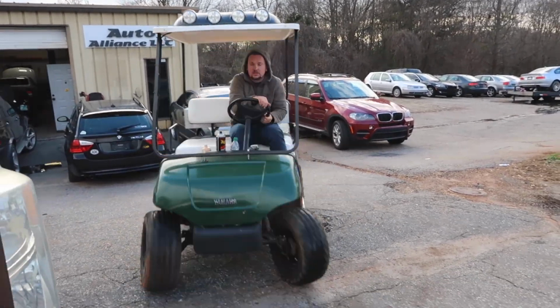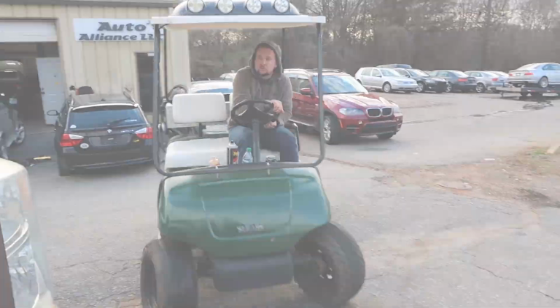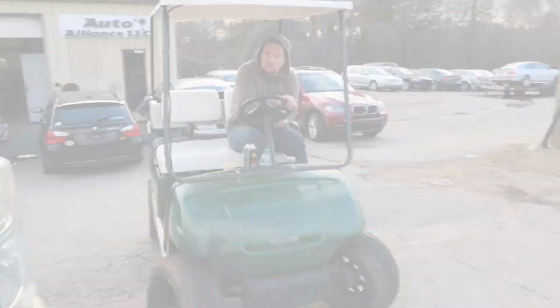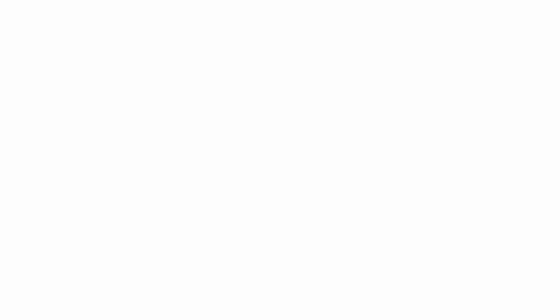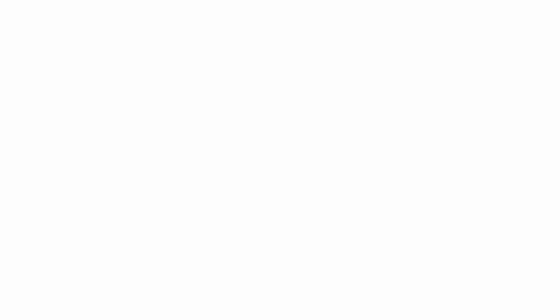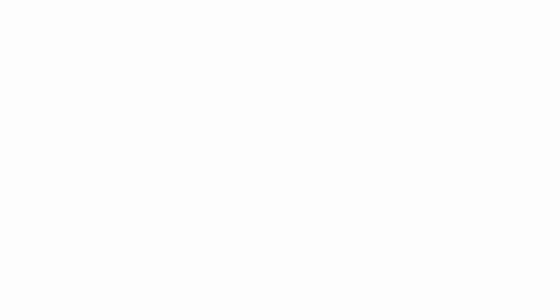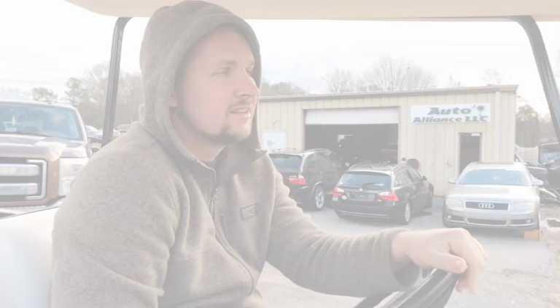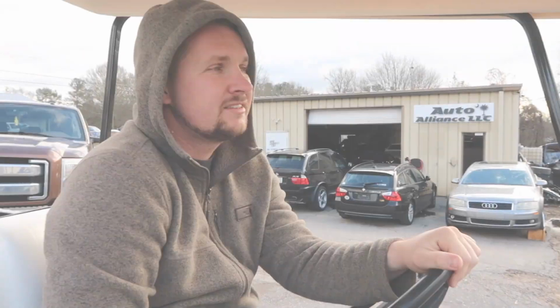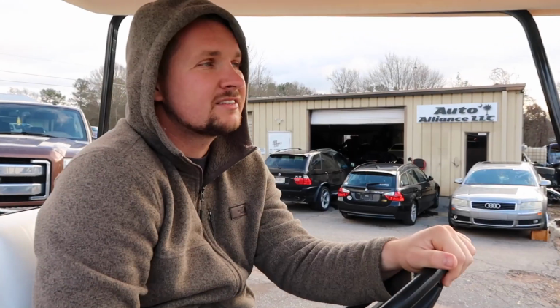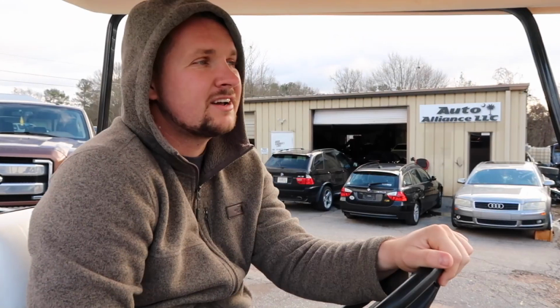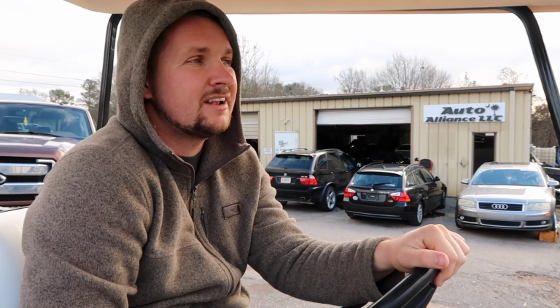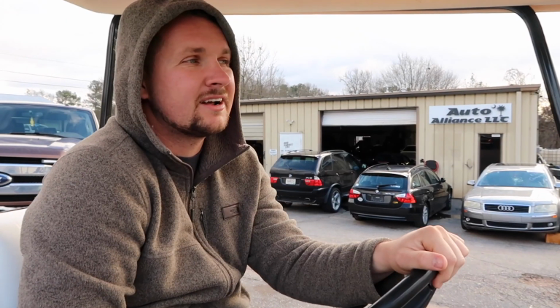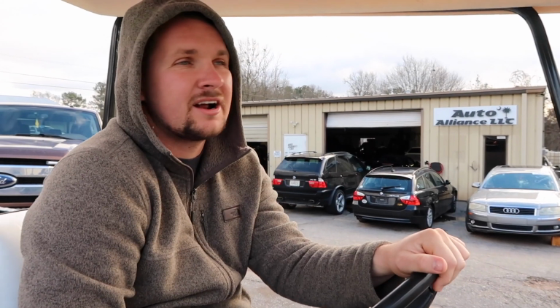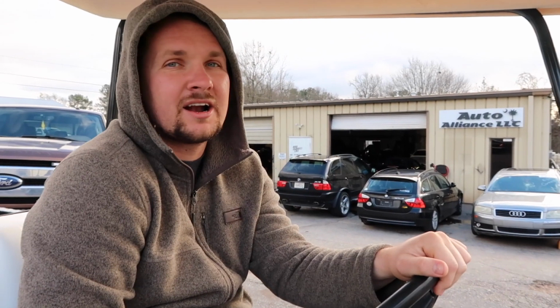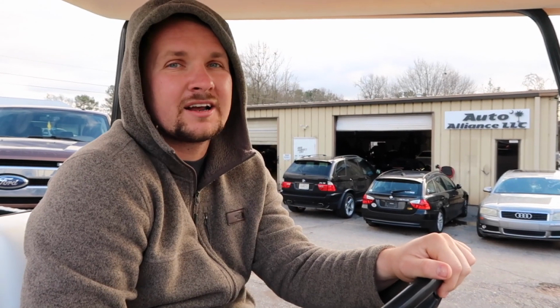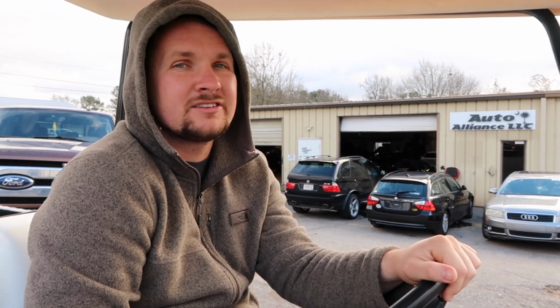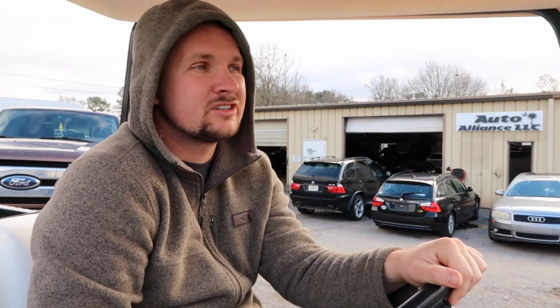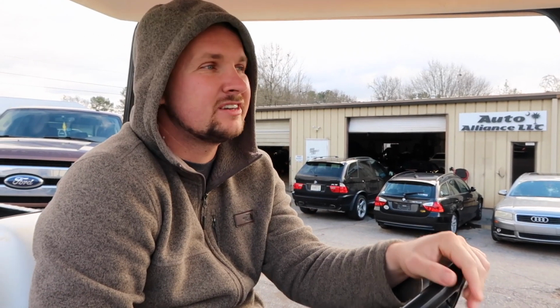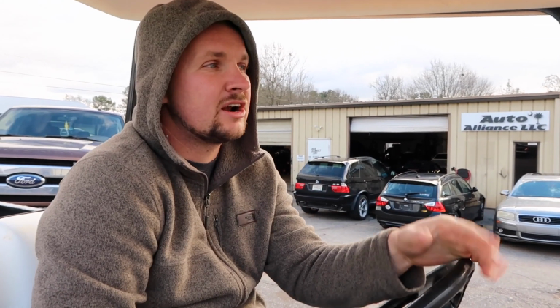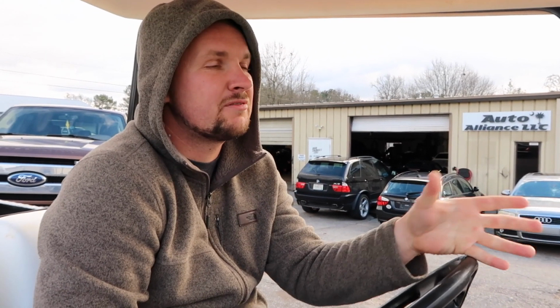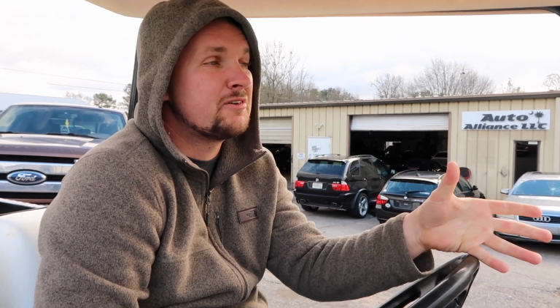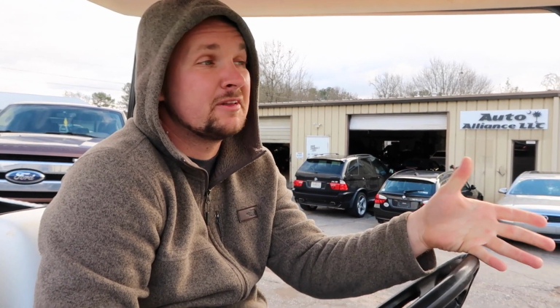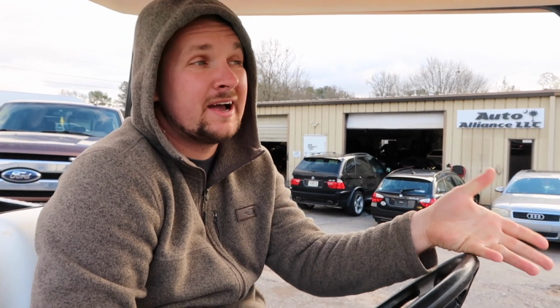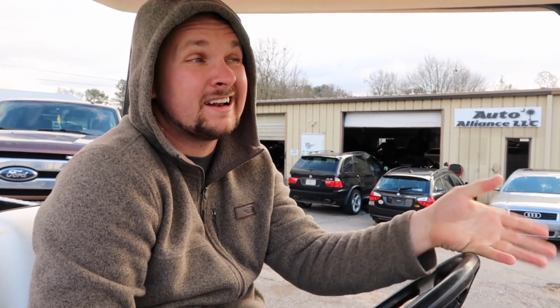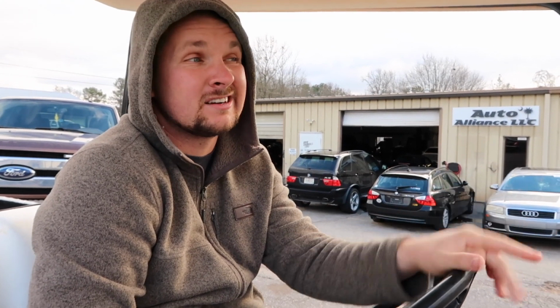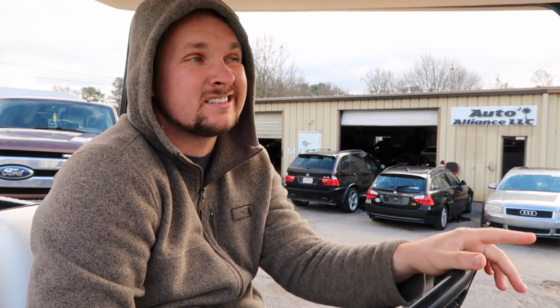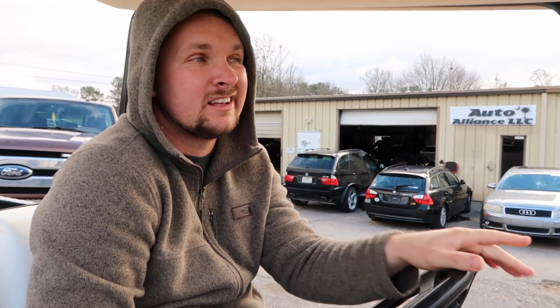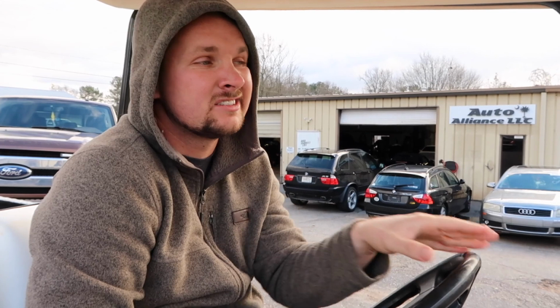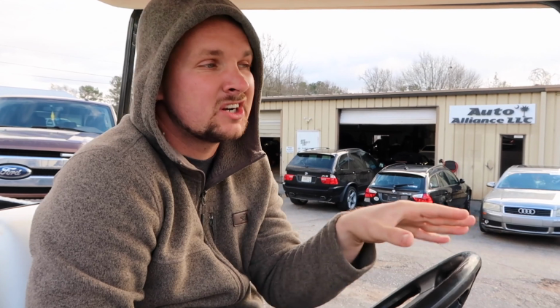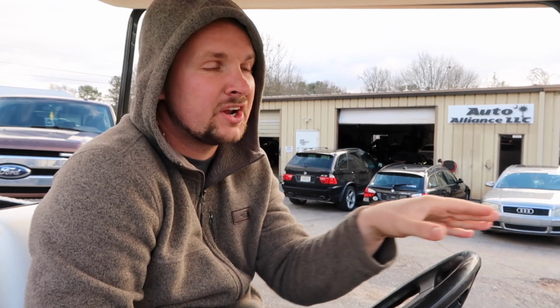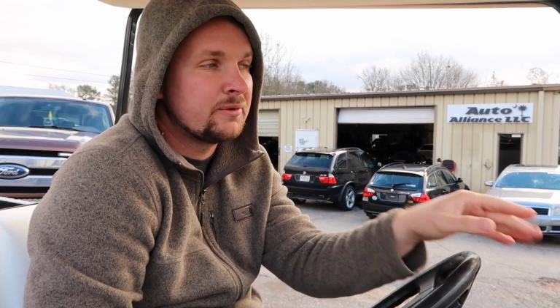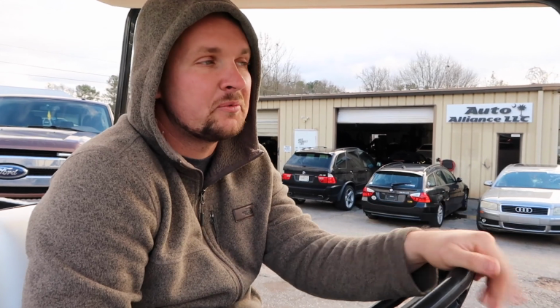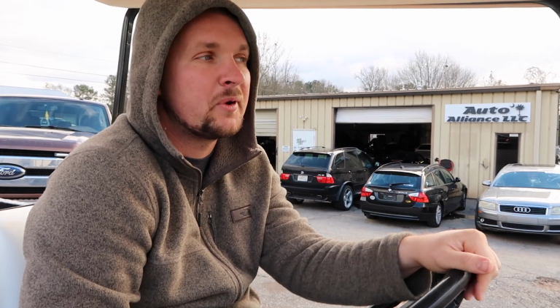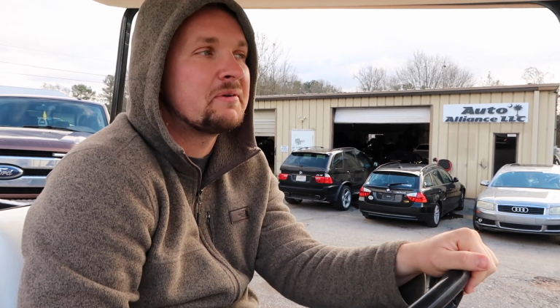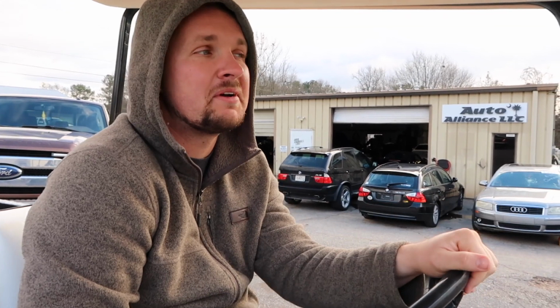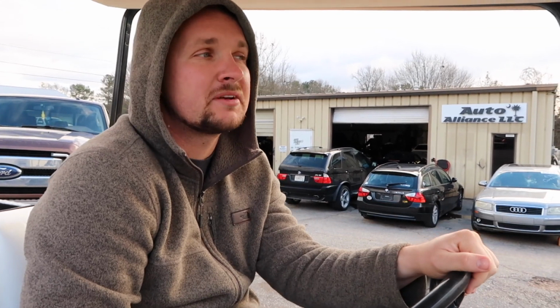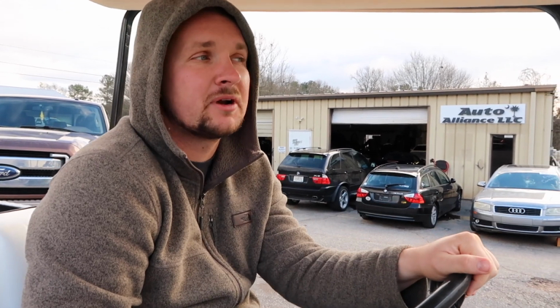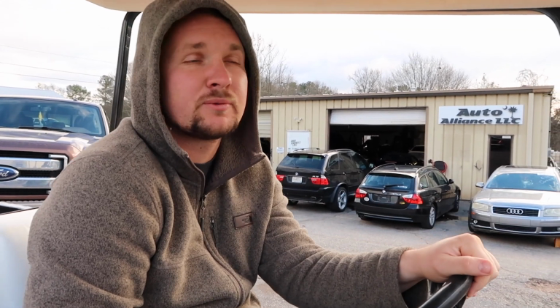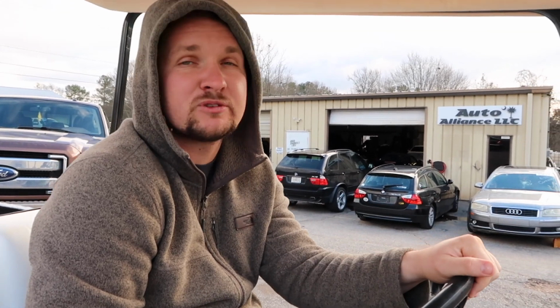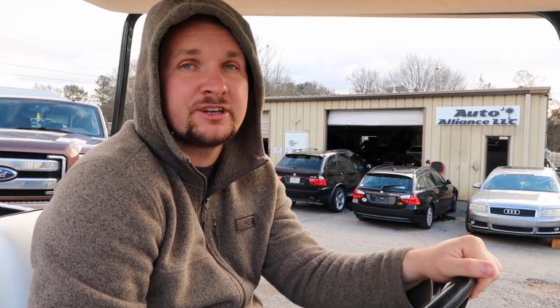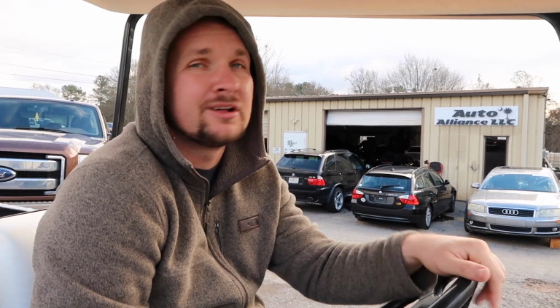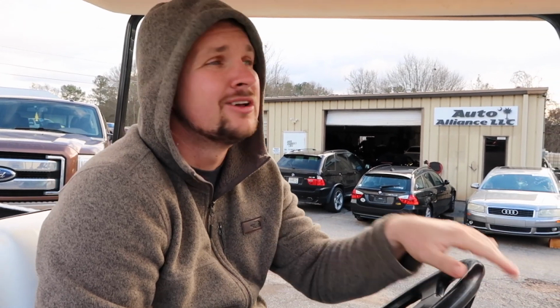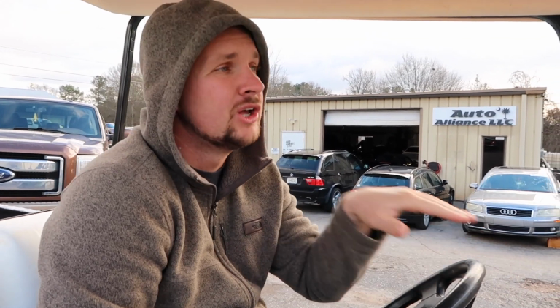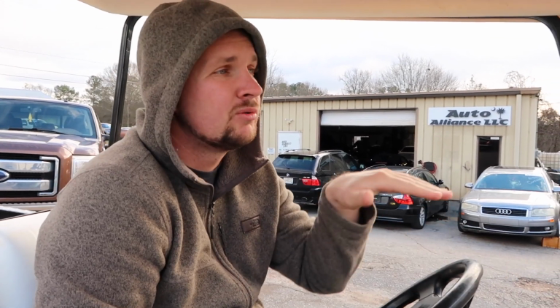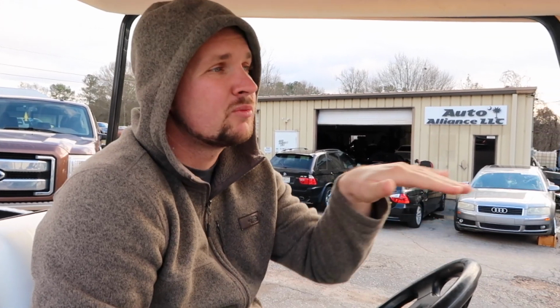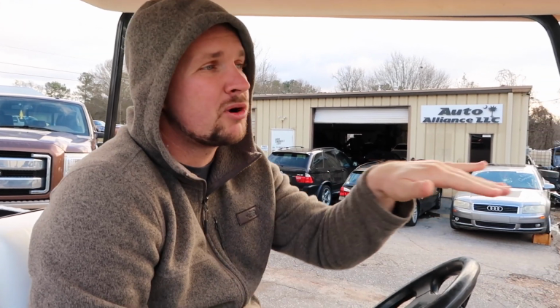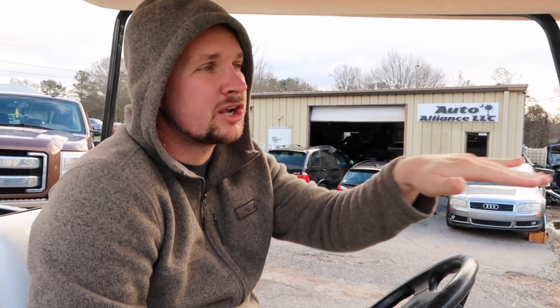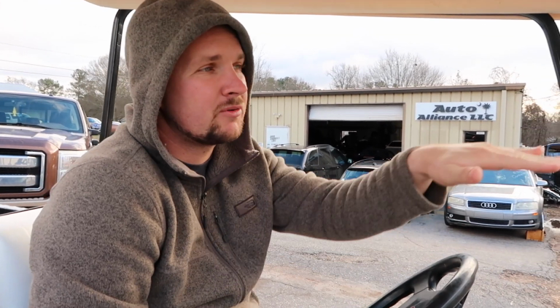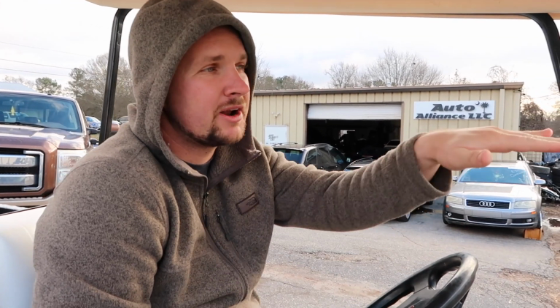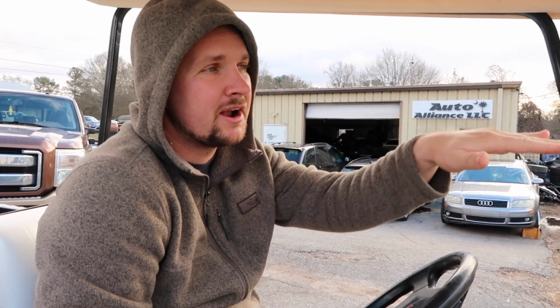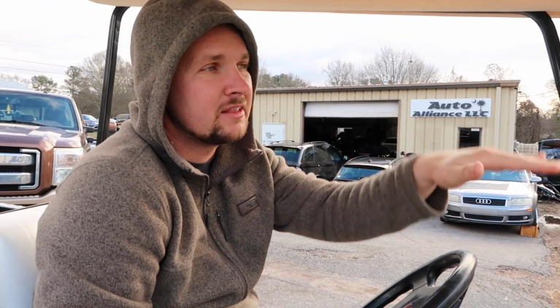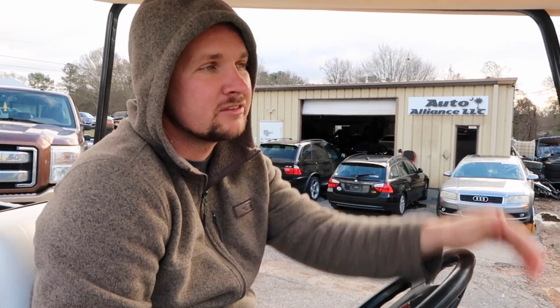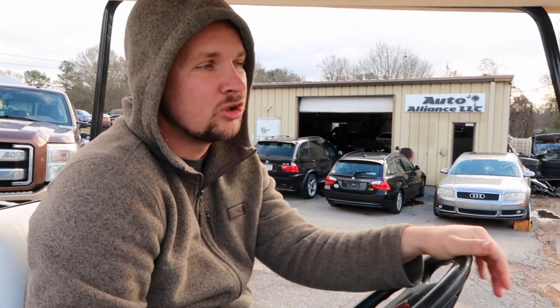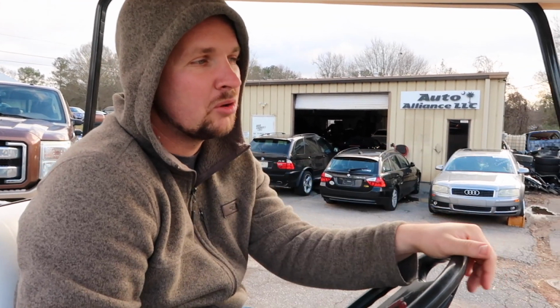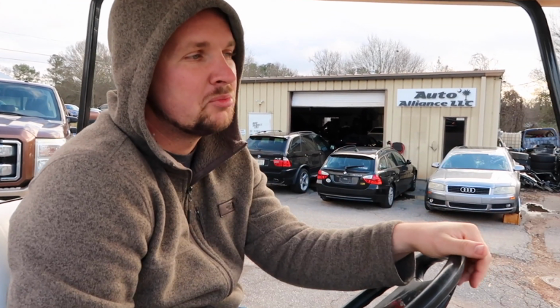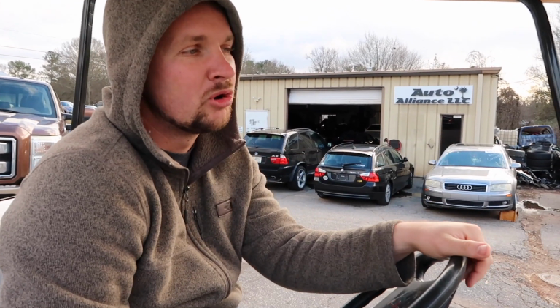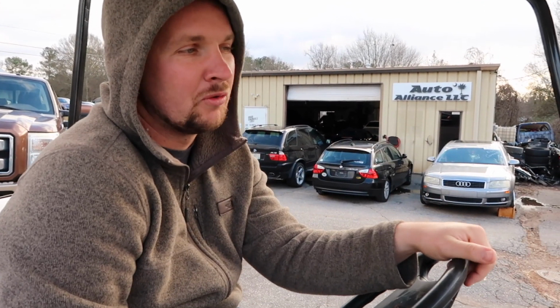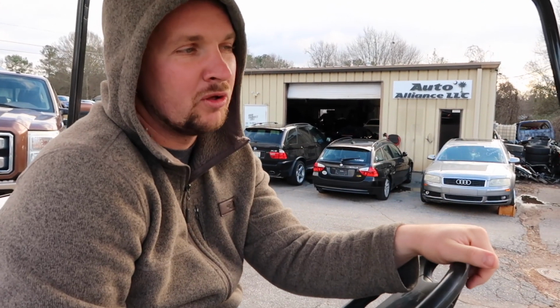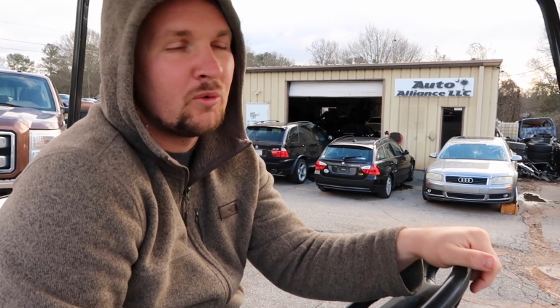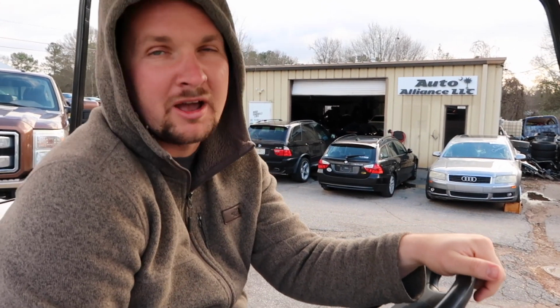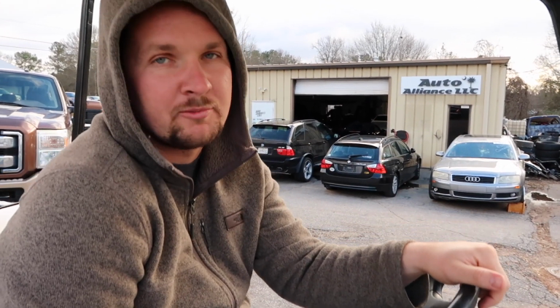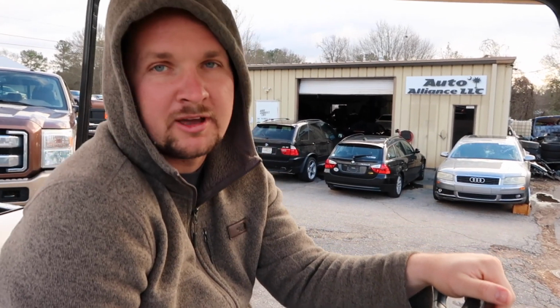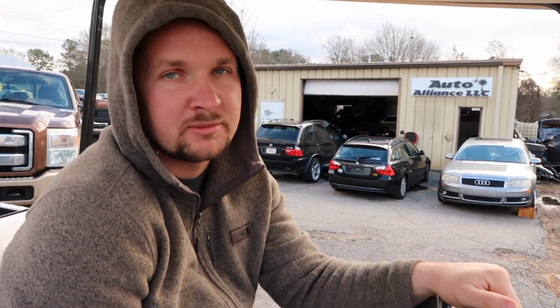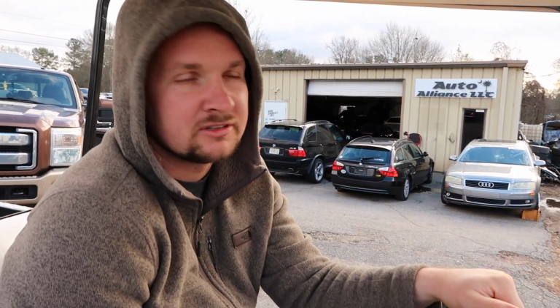This is where we are. This is kind of like our frontline, our sales area. If you have anything to go for sale, you can find it right here on this little beautiful white pavement.